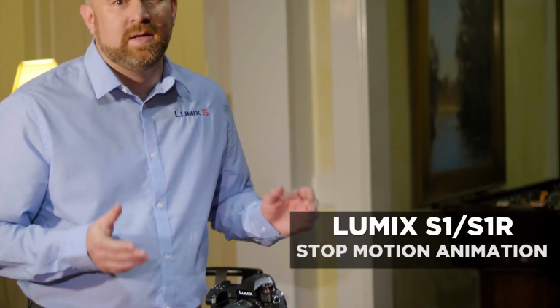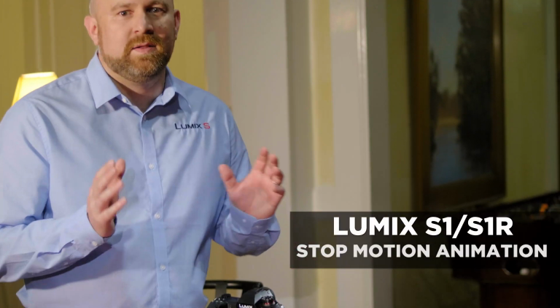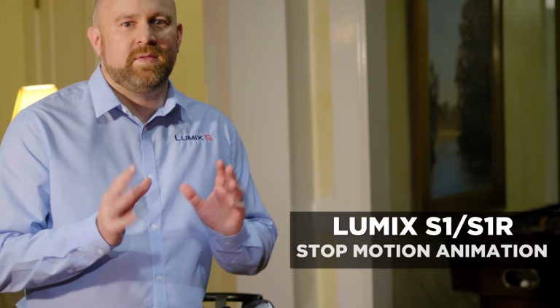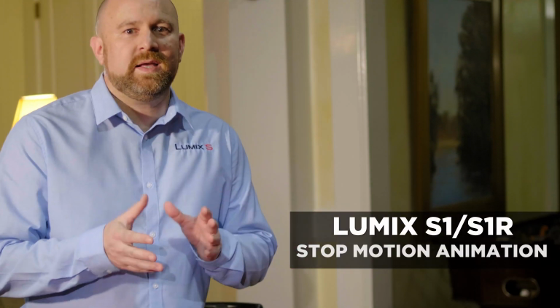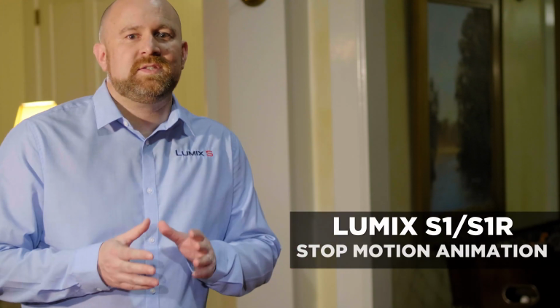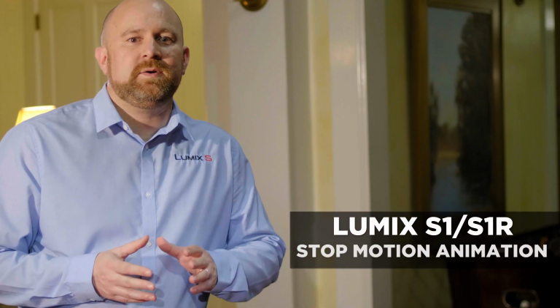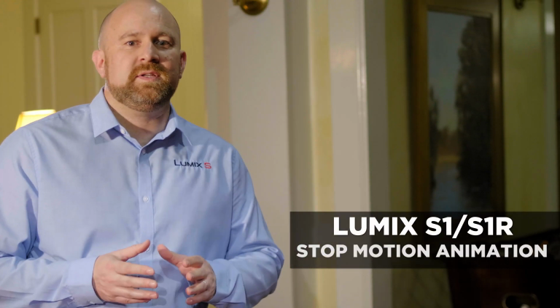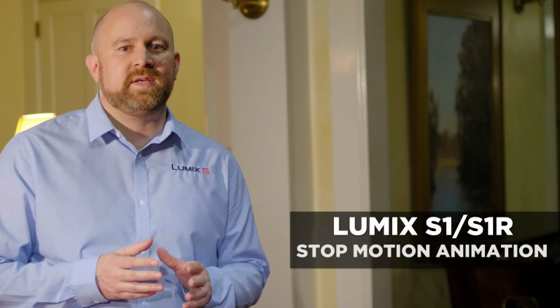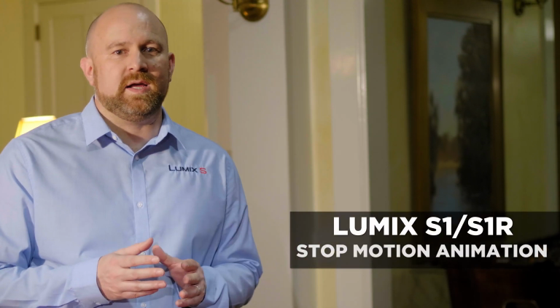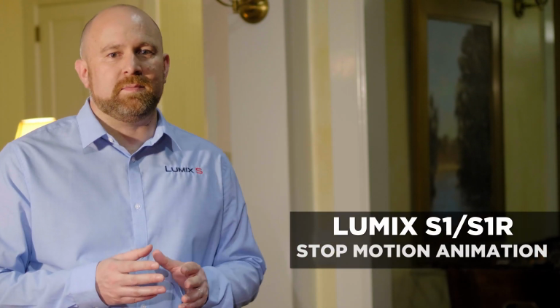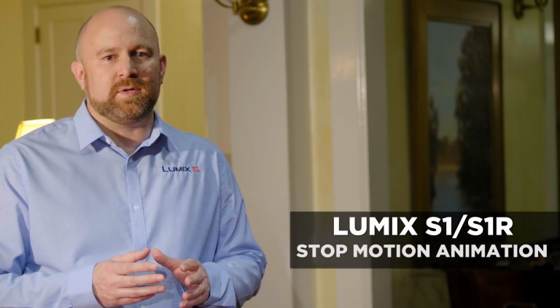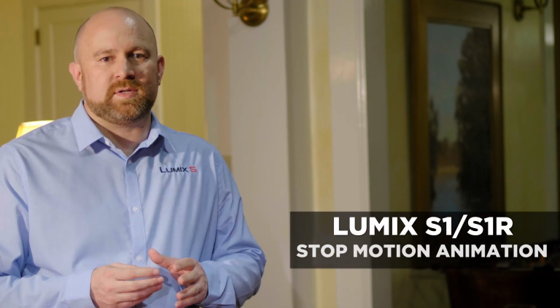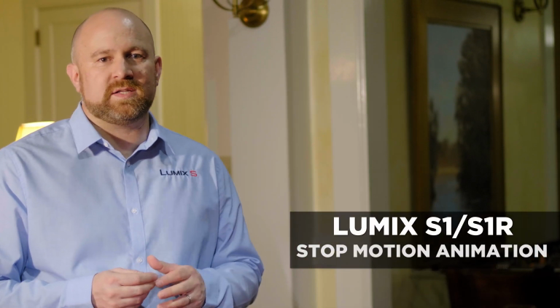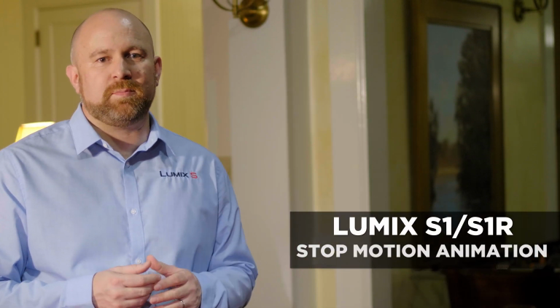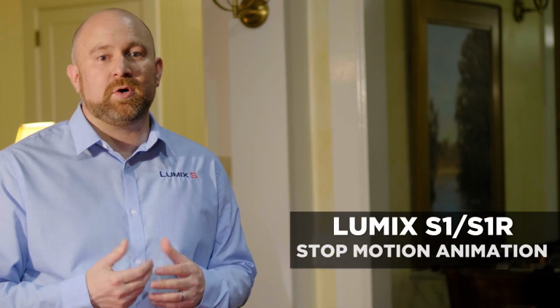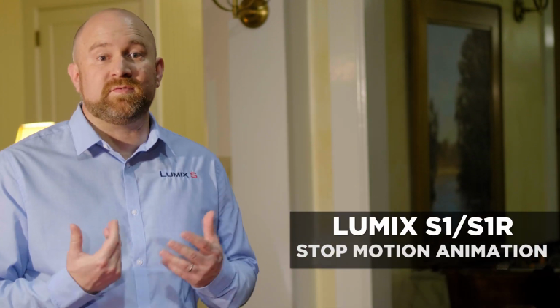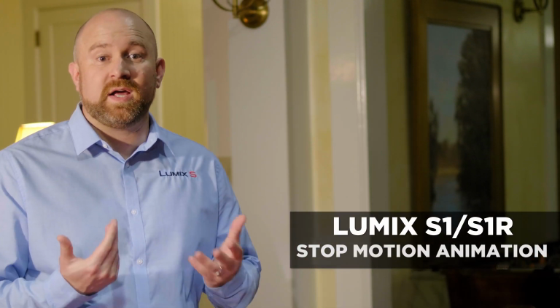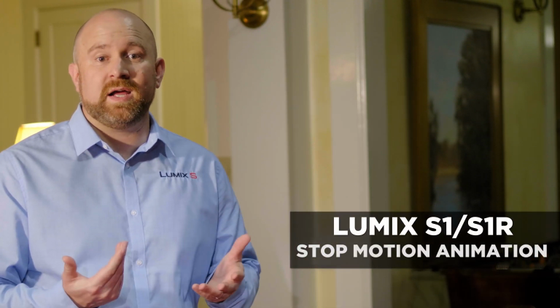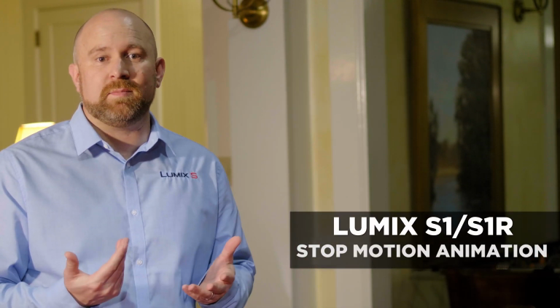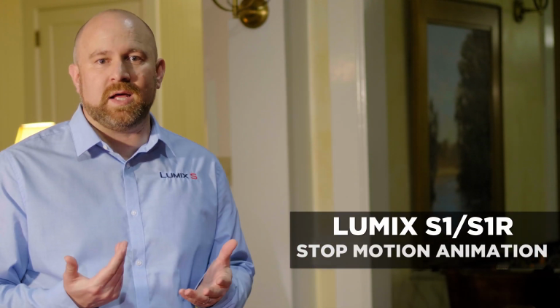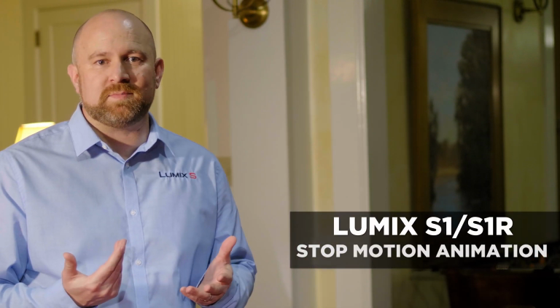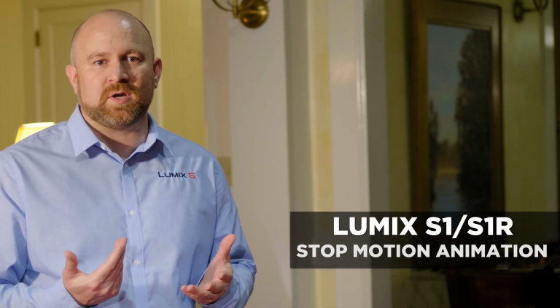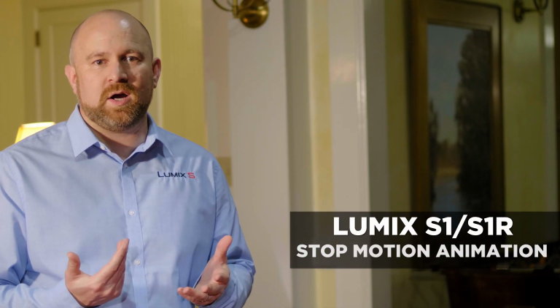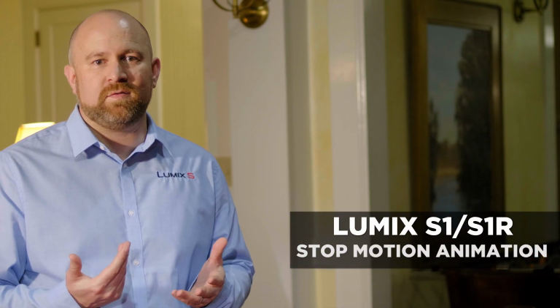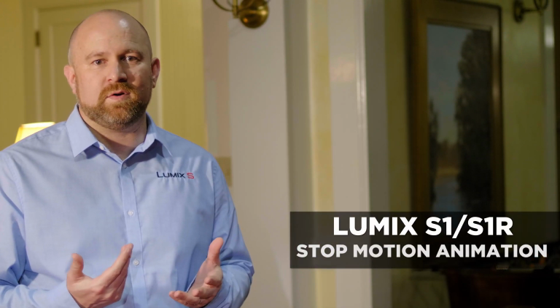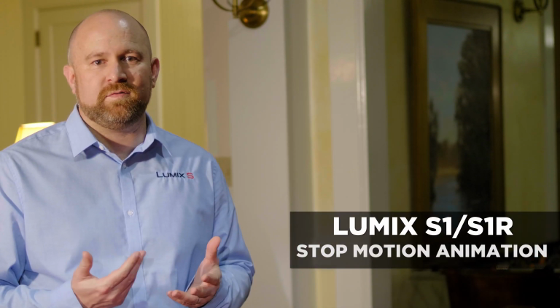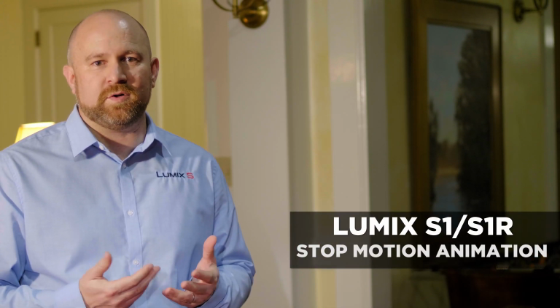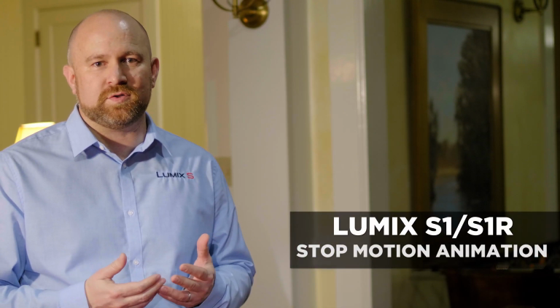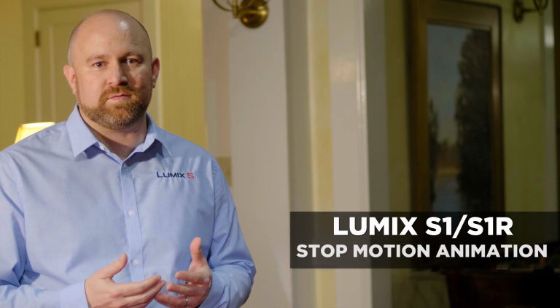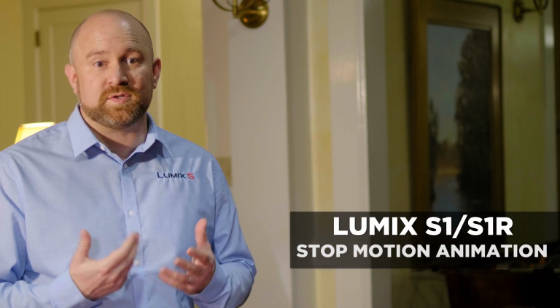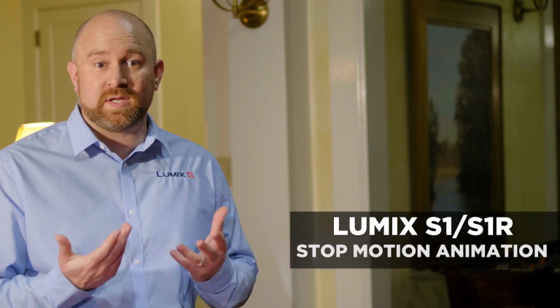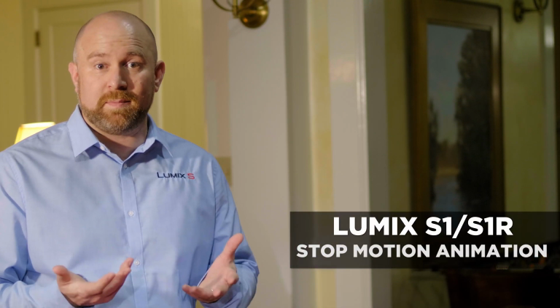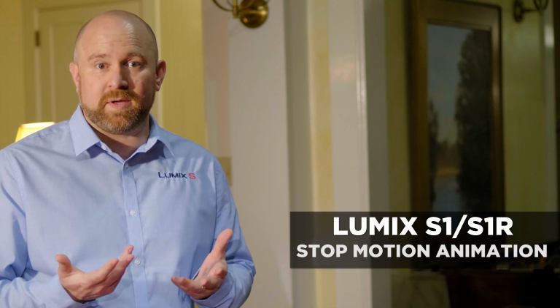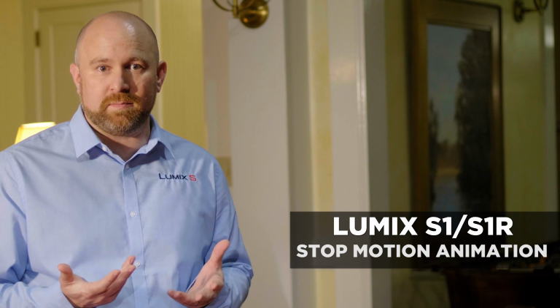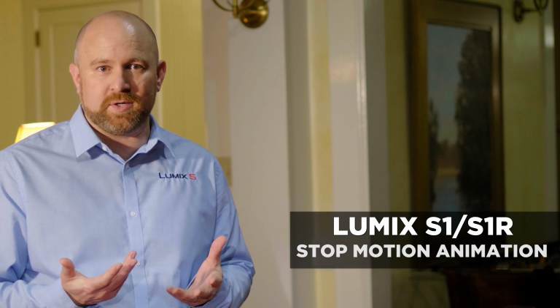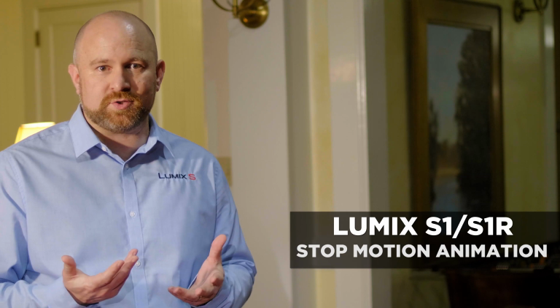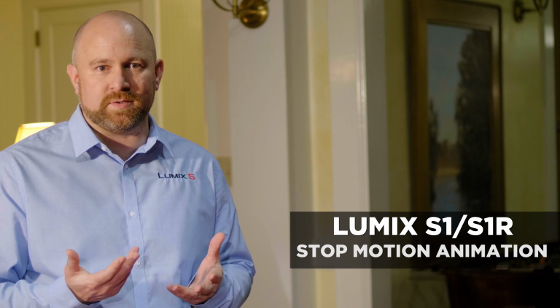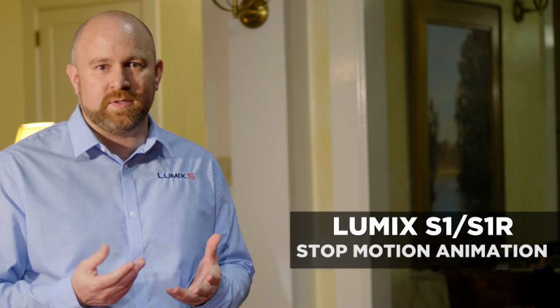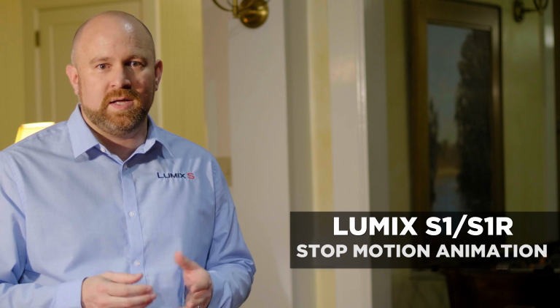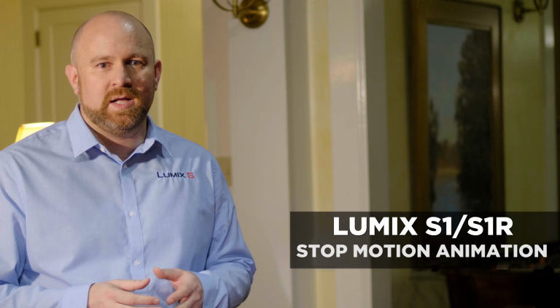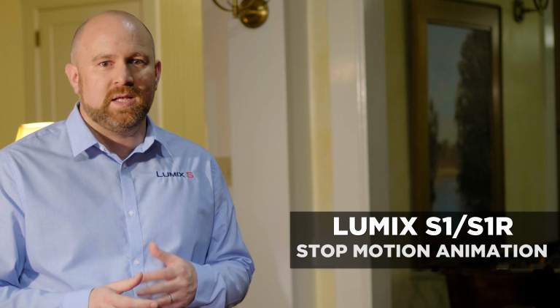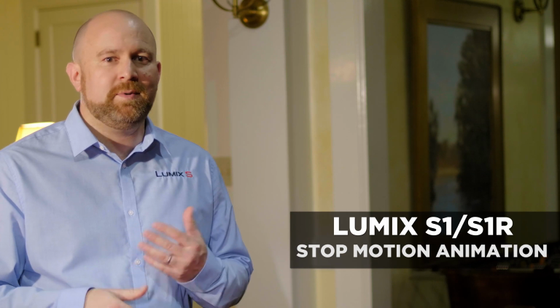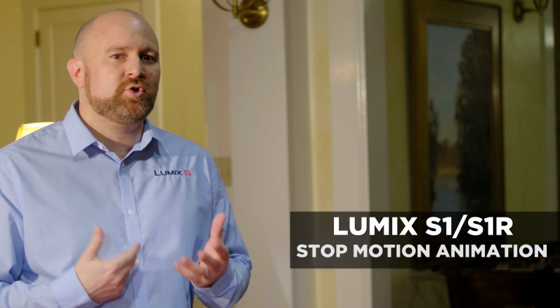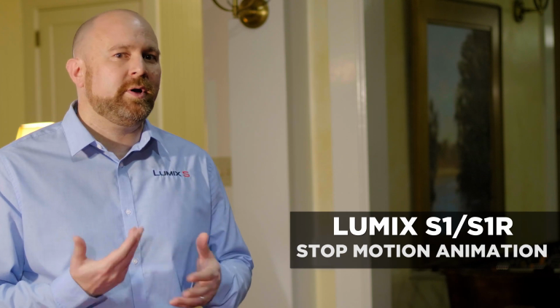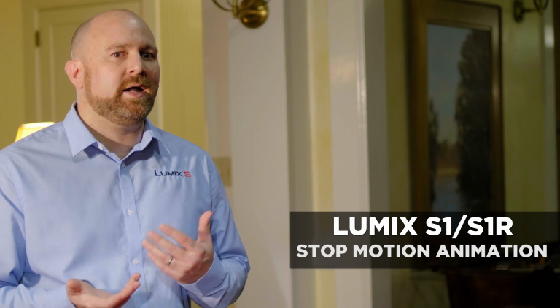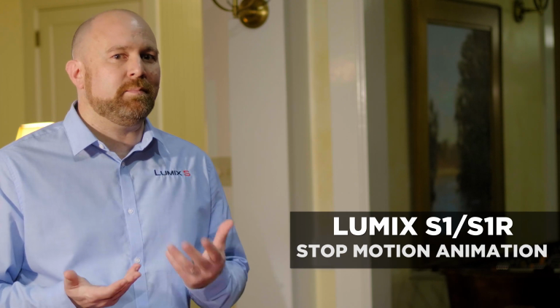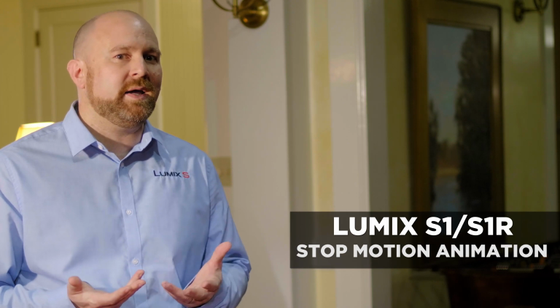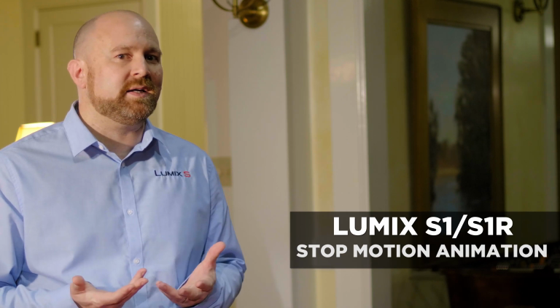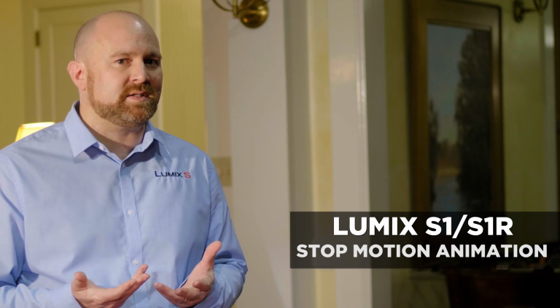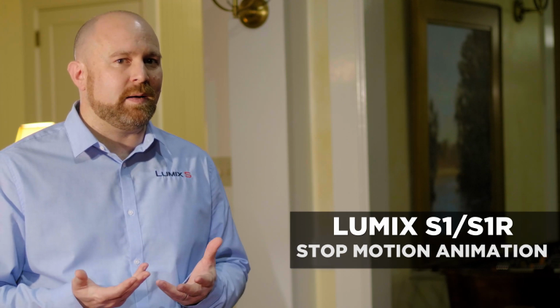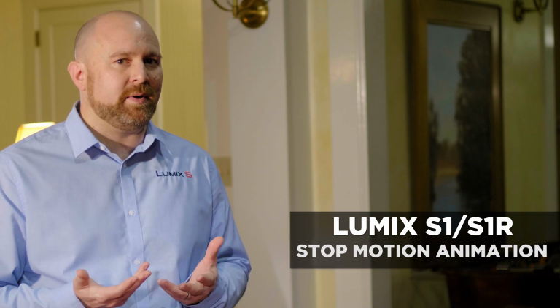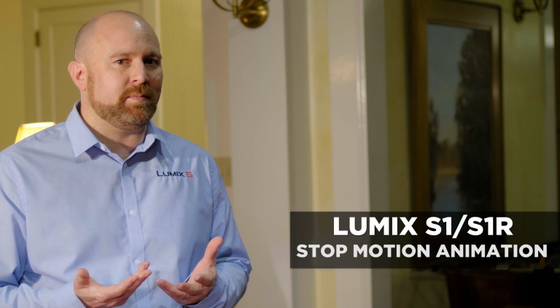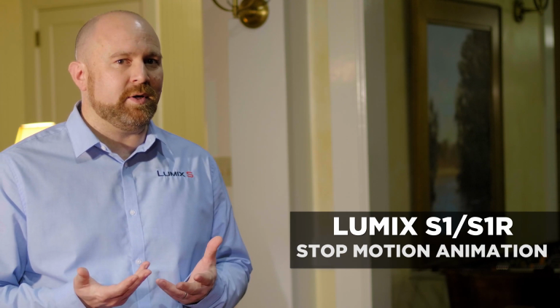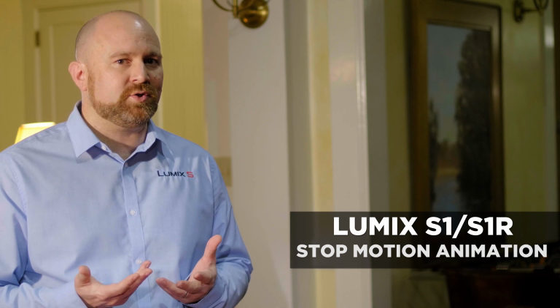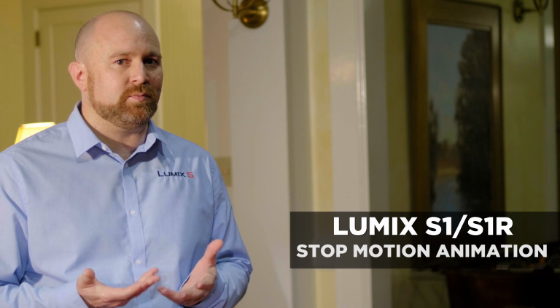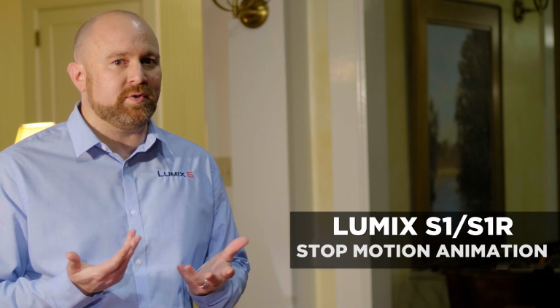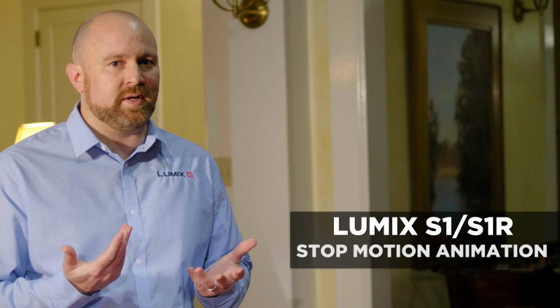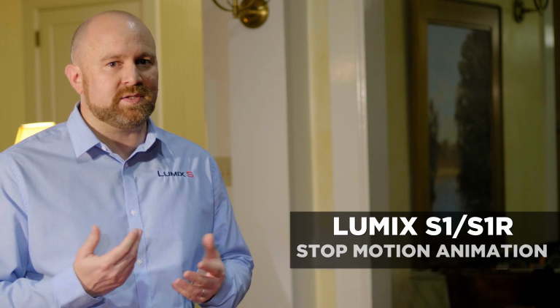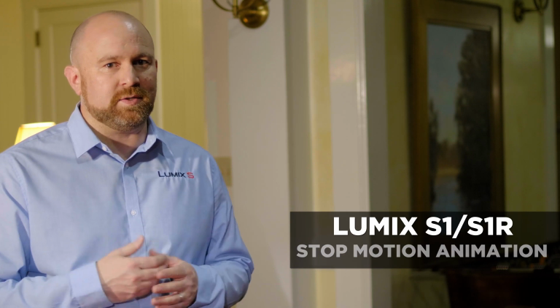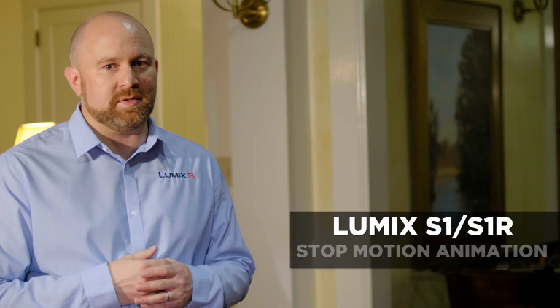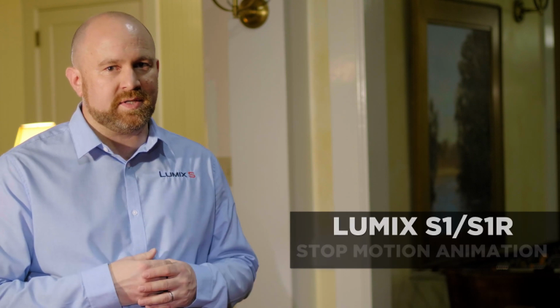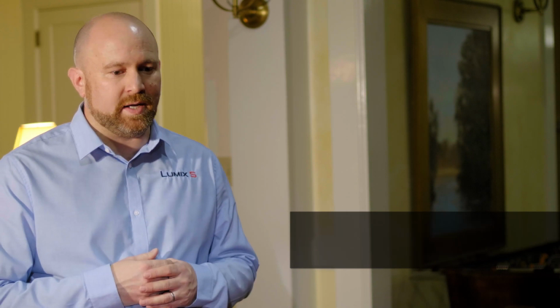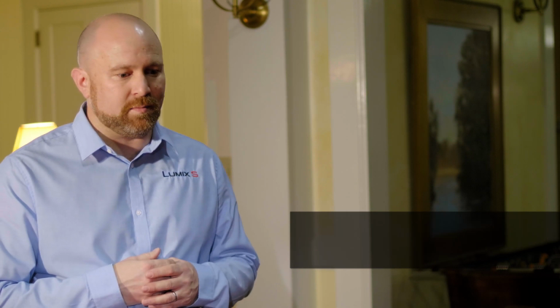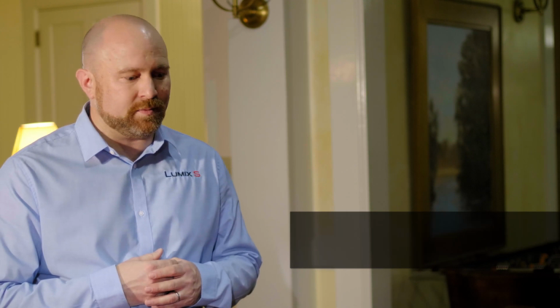The S-Series cameras, as a part of time-lapse, offer a function for stop animation. Let me show you how to make a stop animation with an S-Series camera.